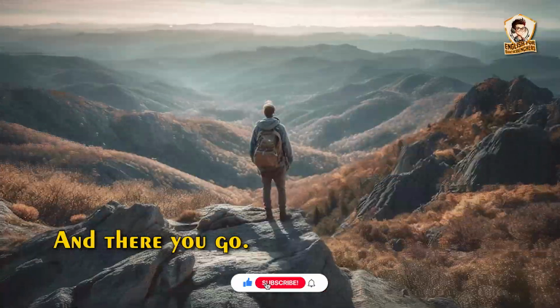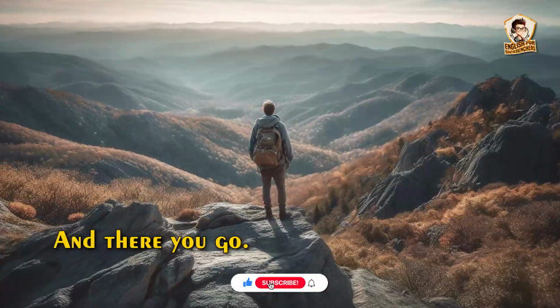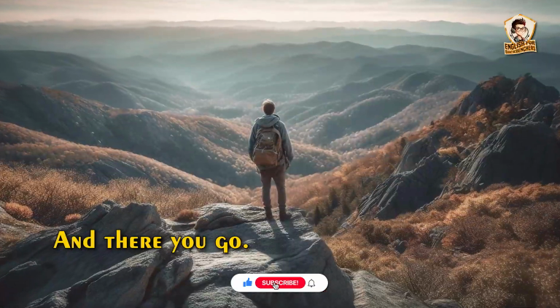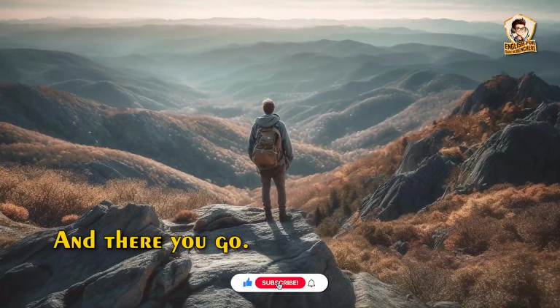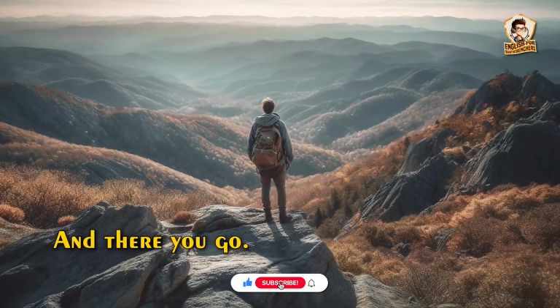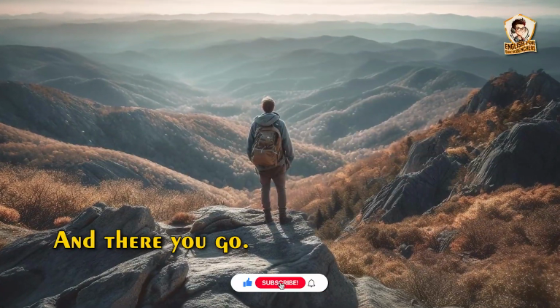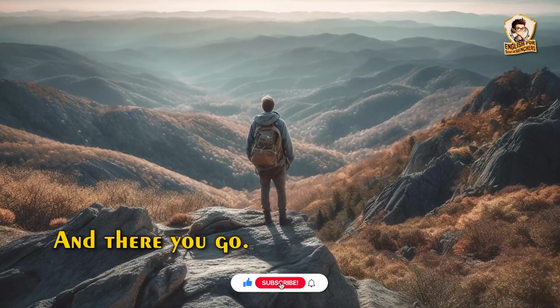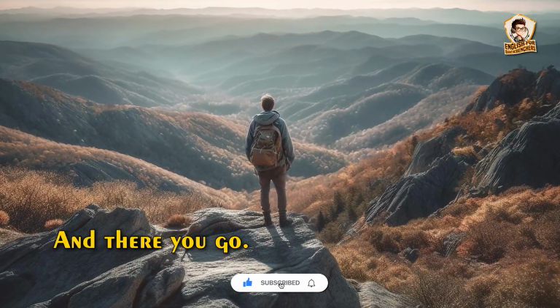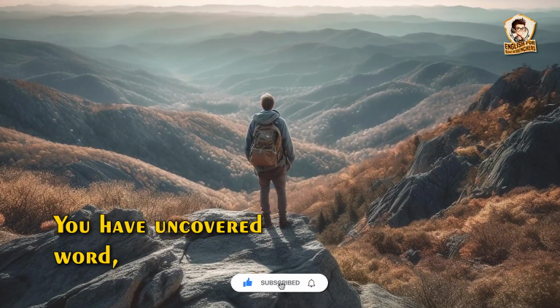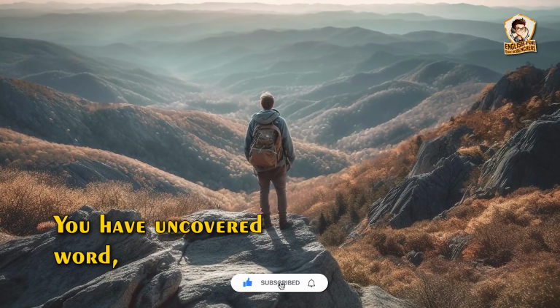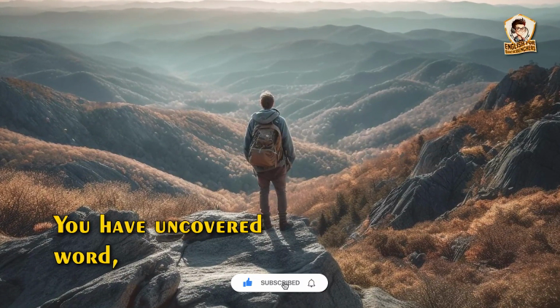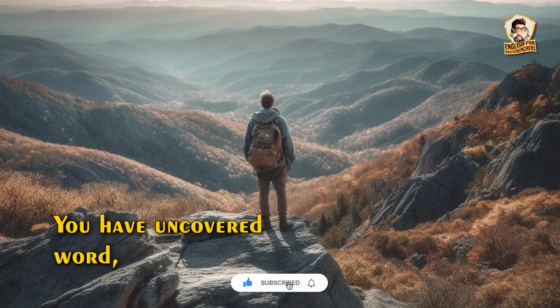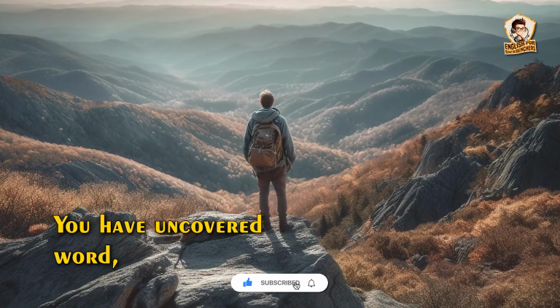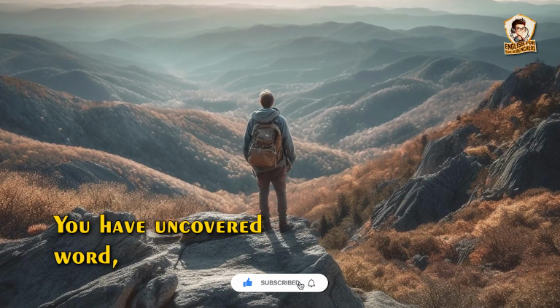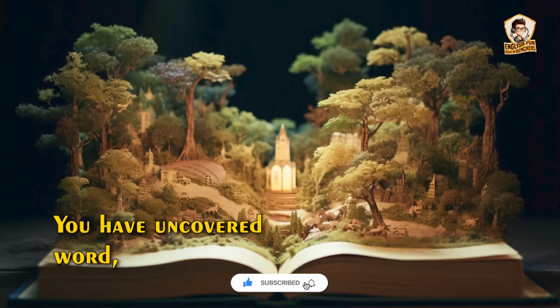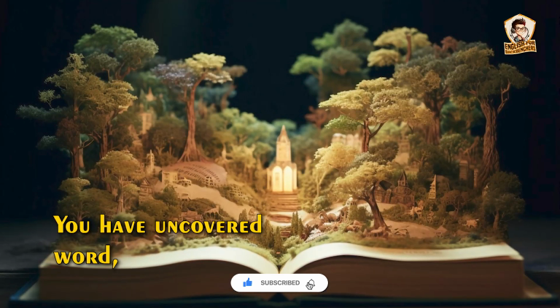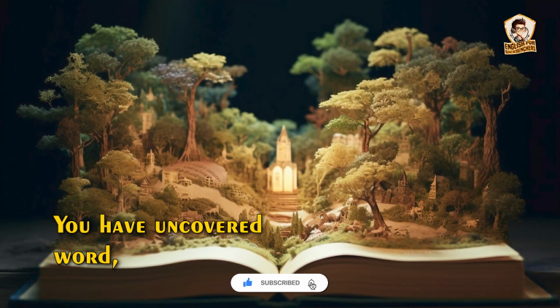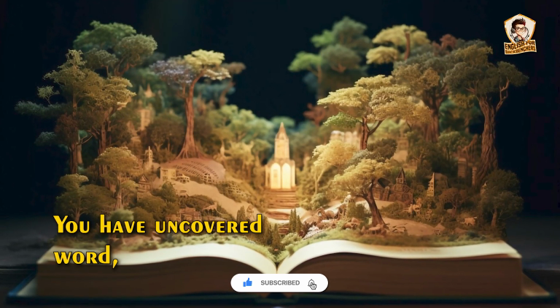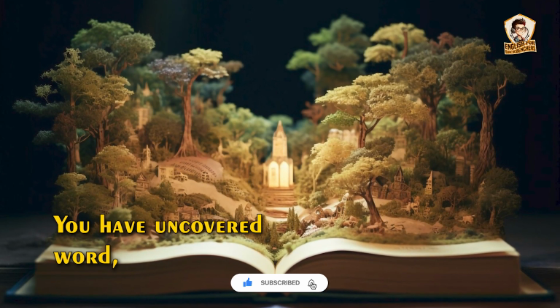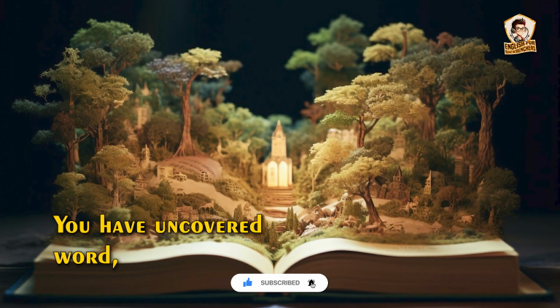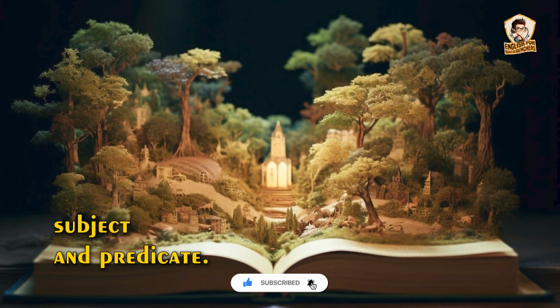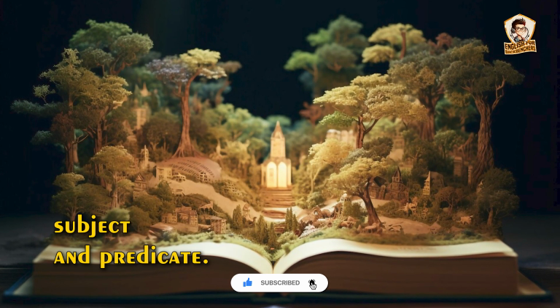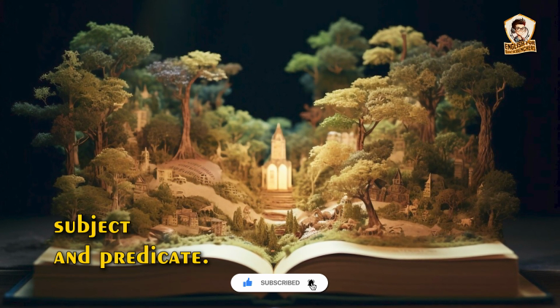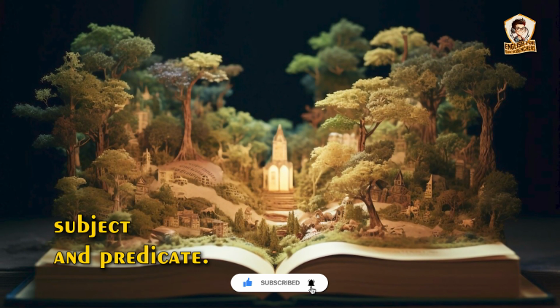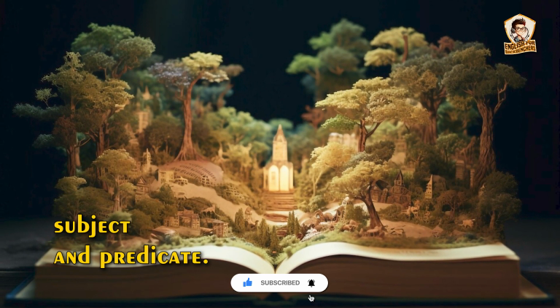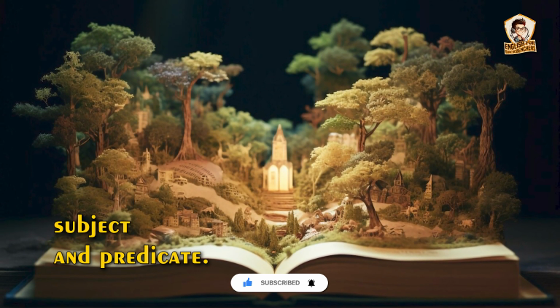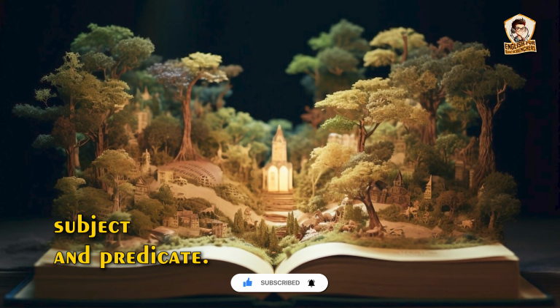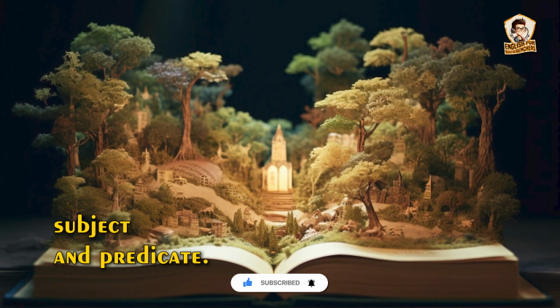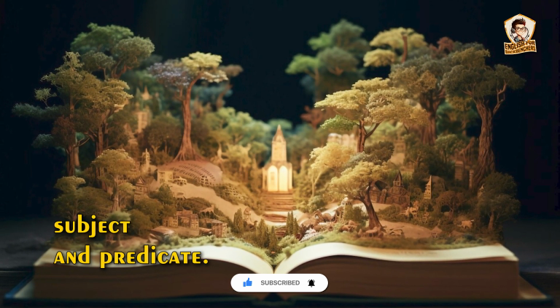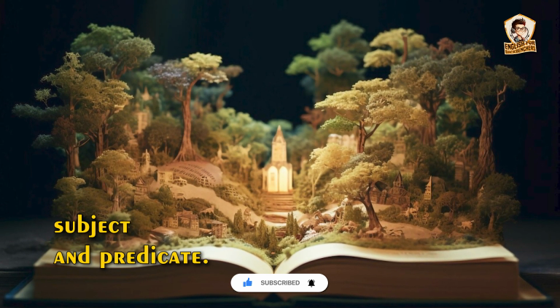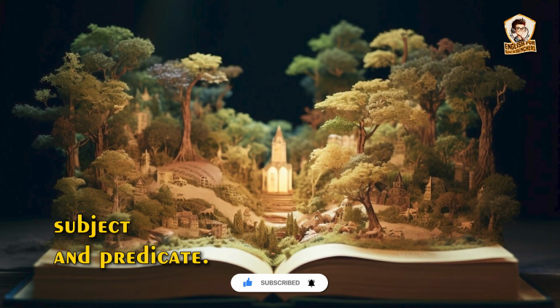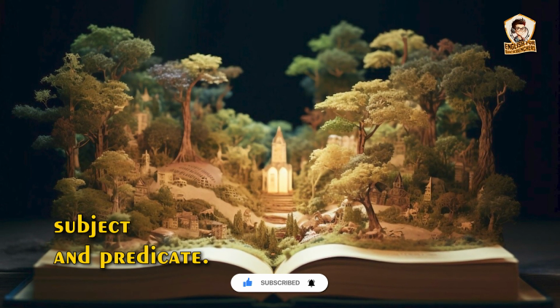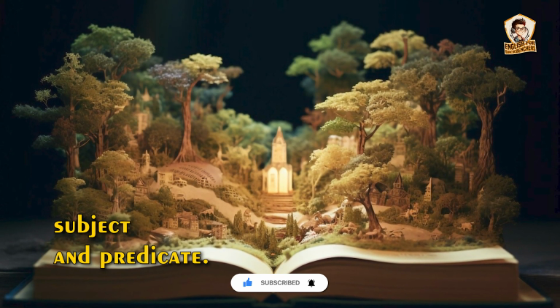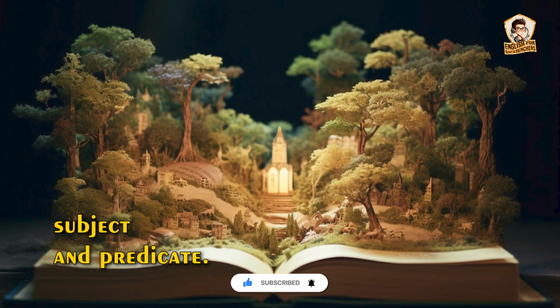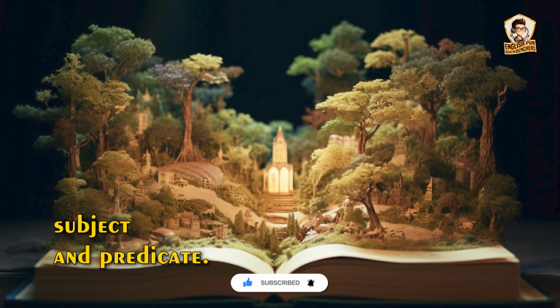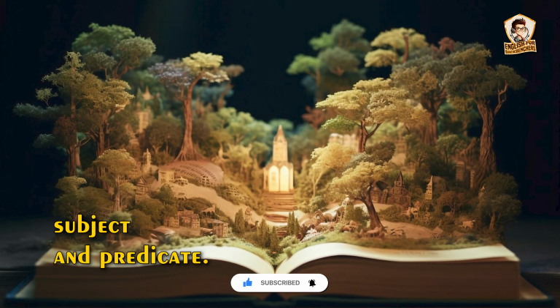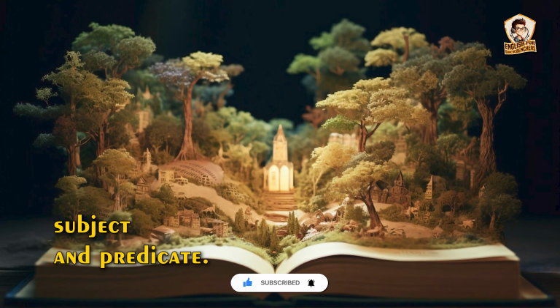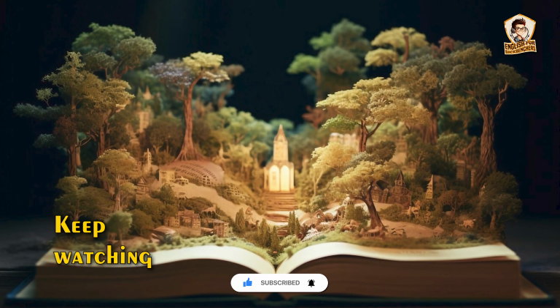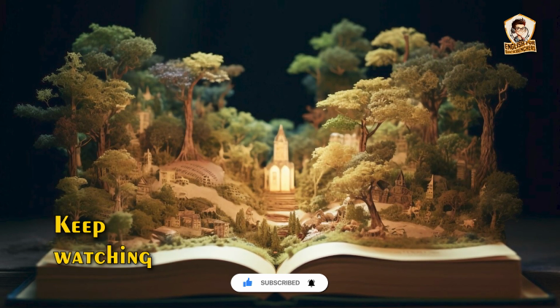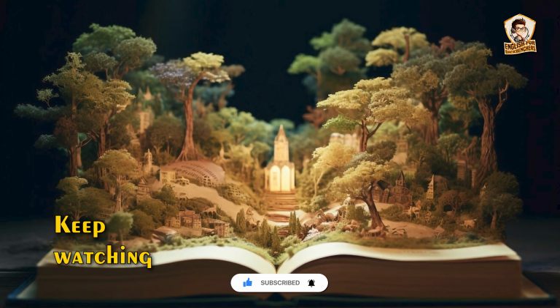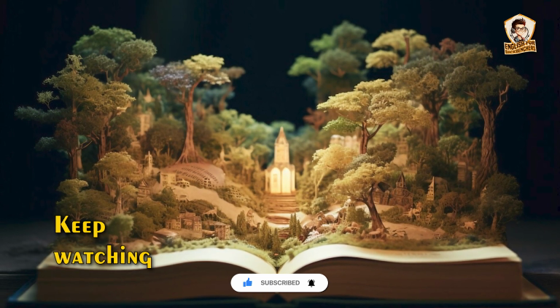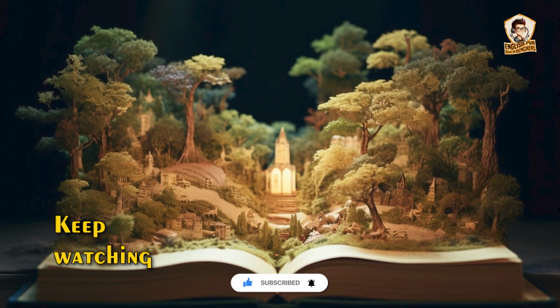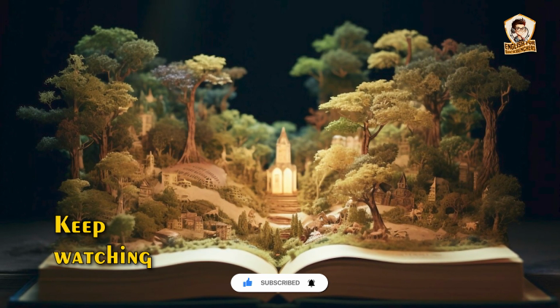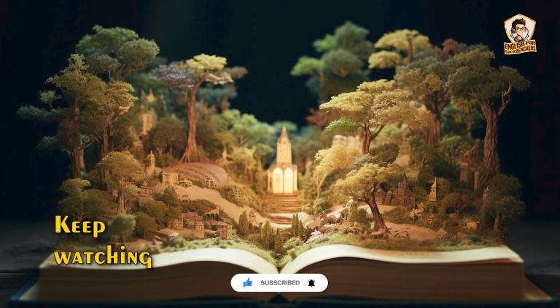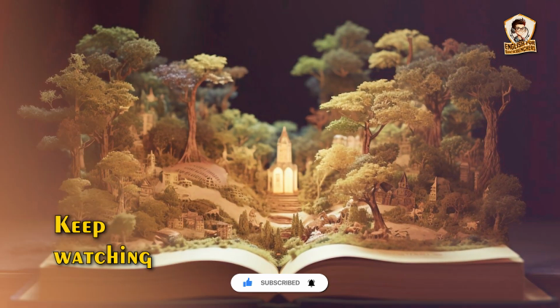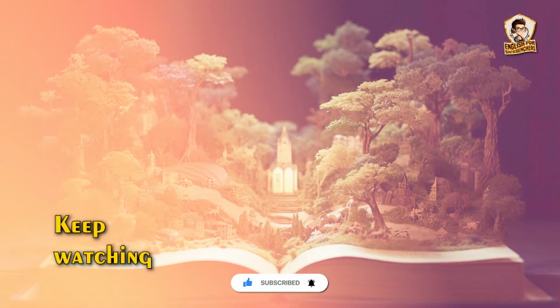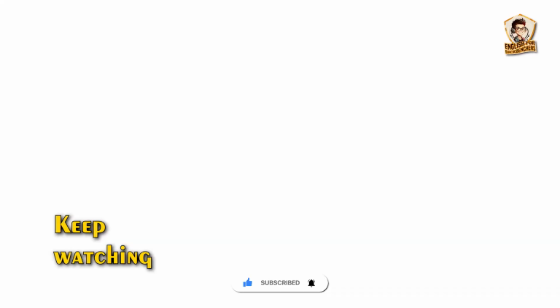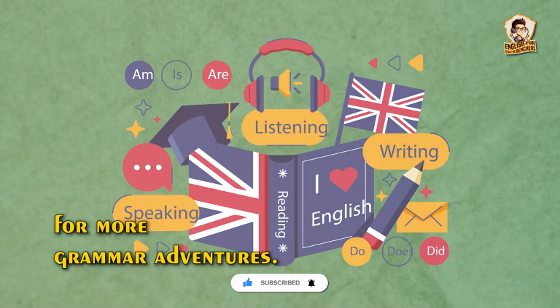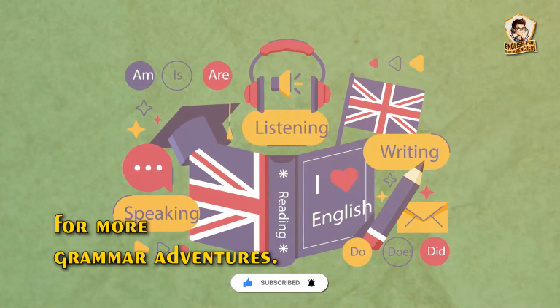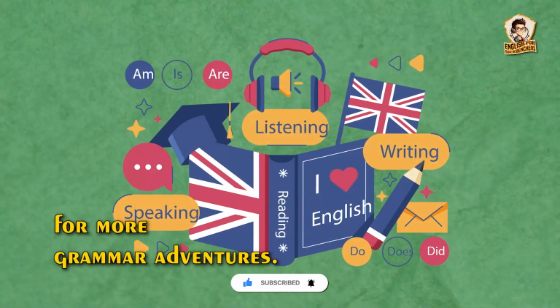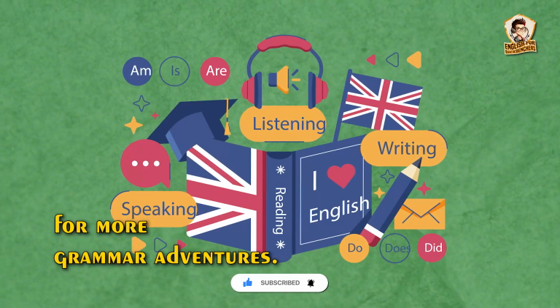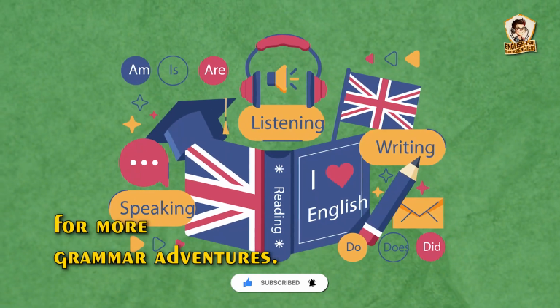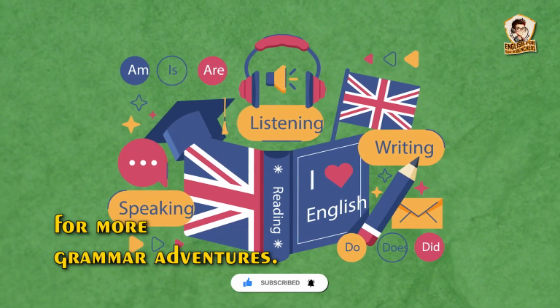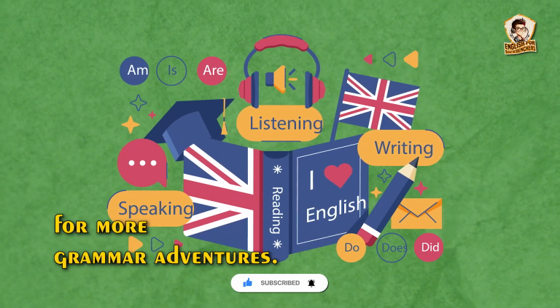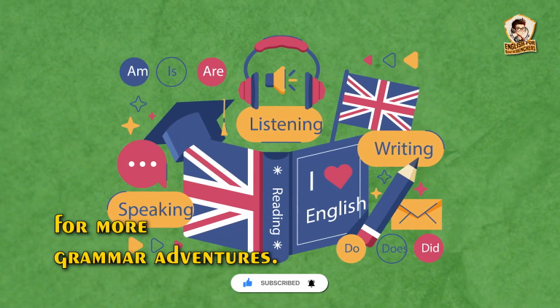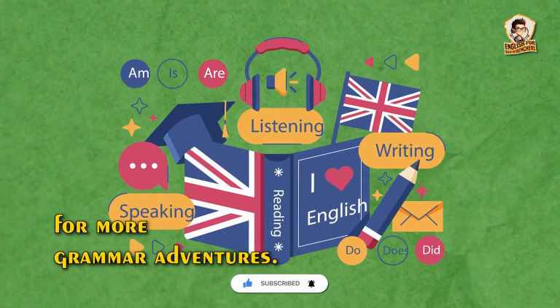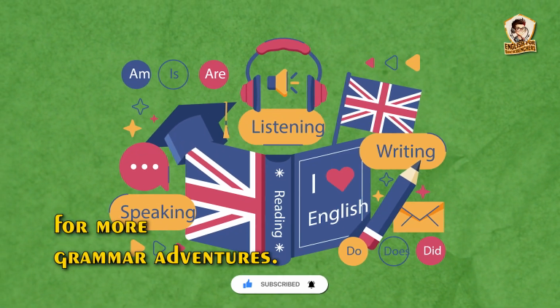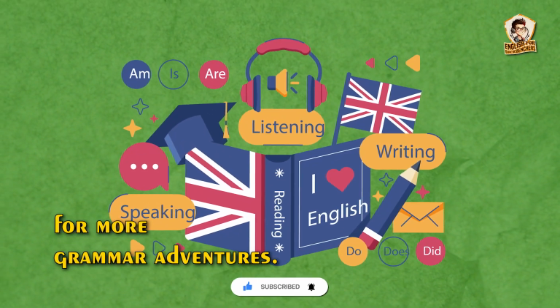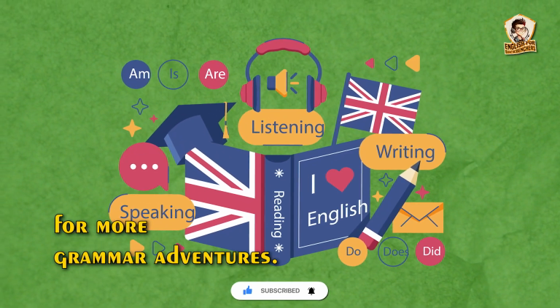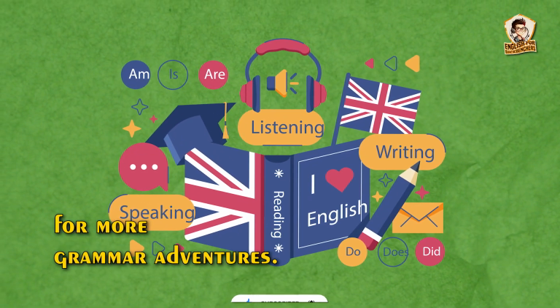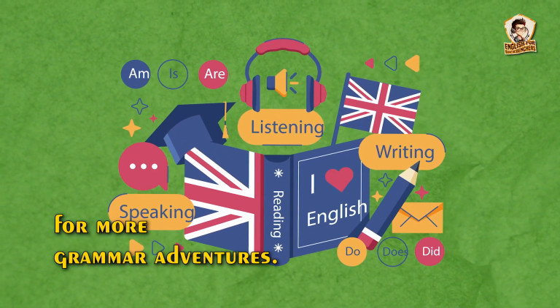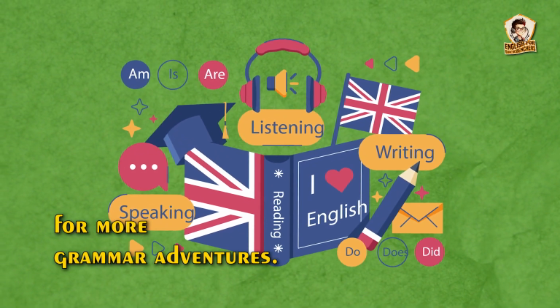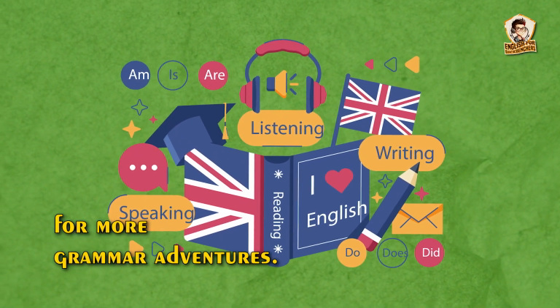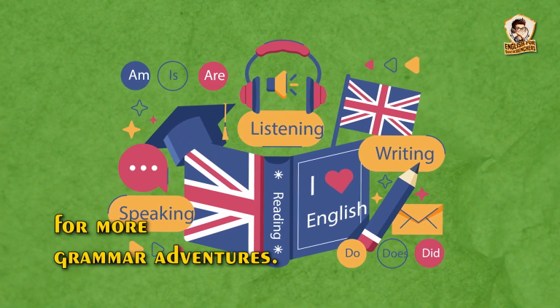And there you go — you have uncovered subject and predicate. Keep watching for more grammar adventures.